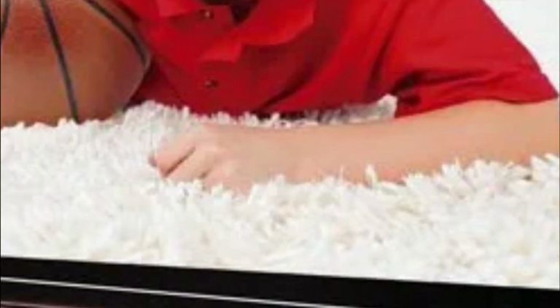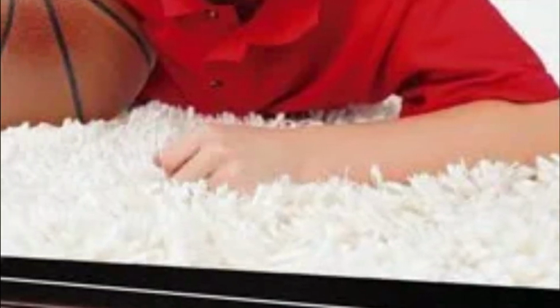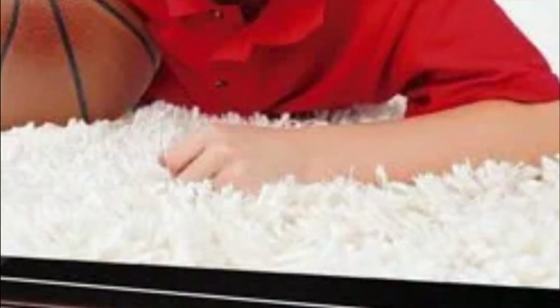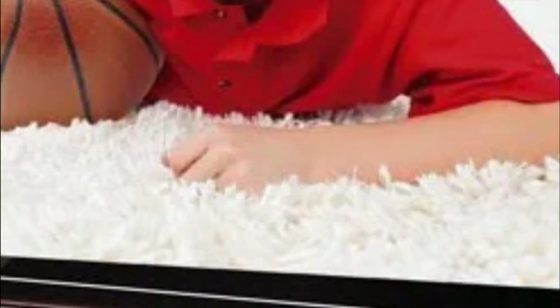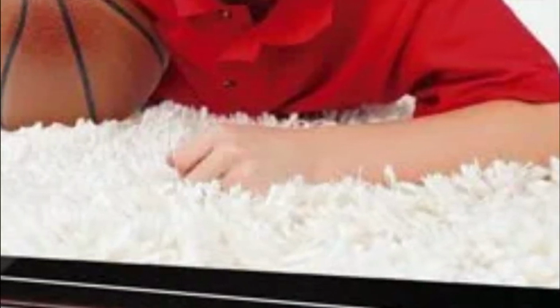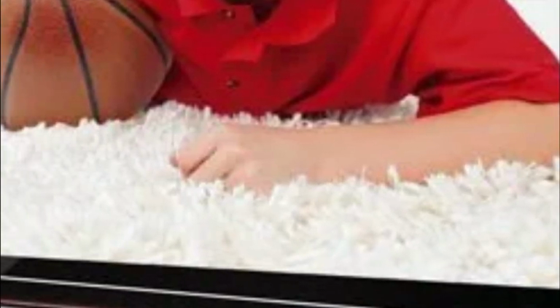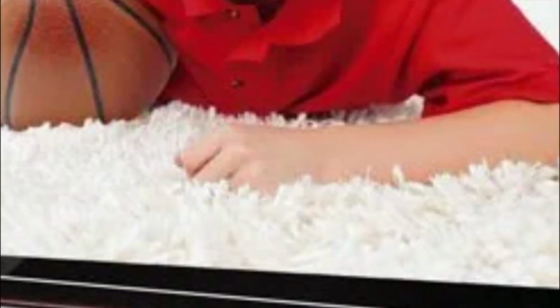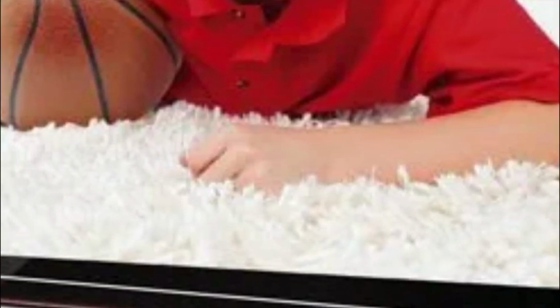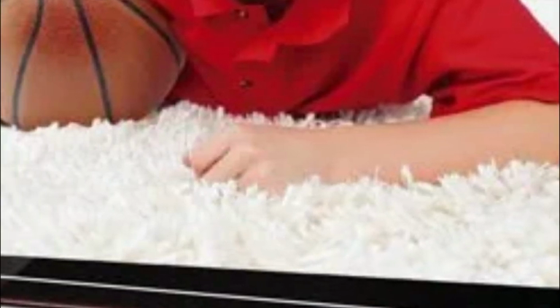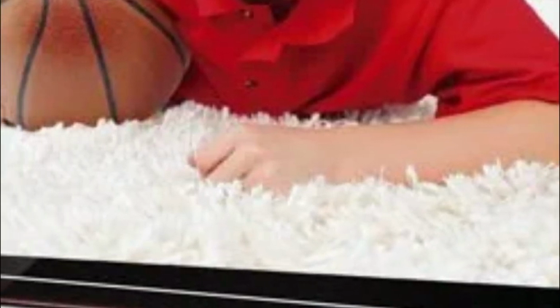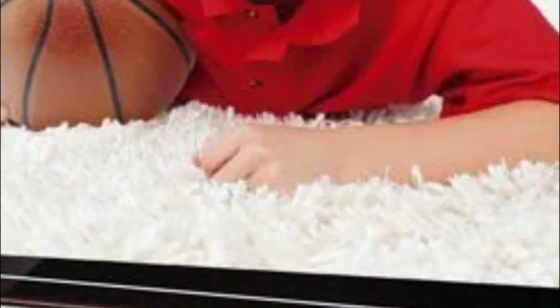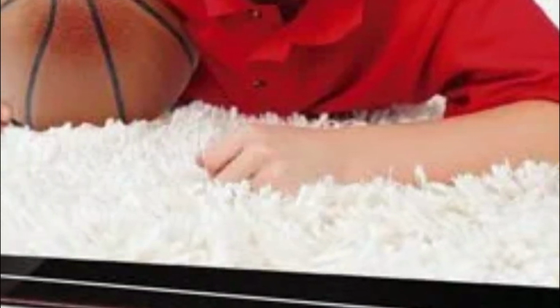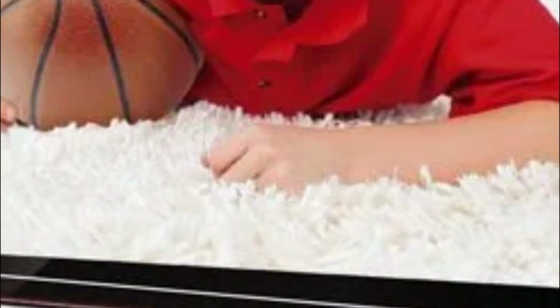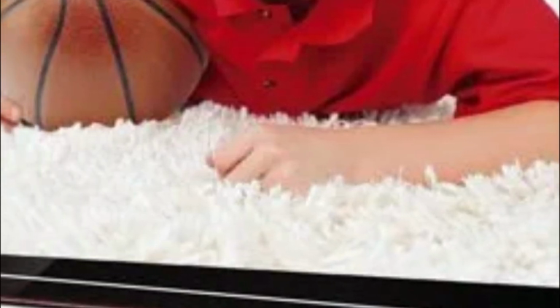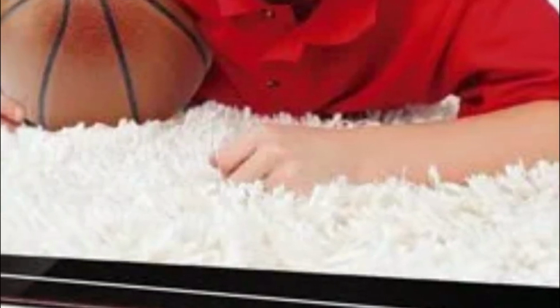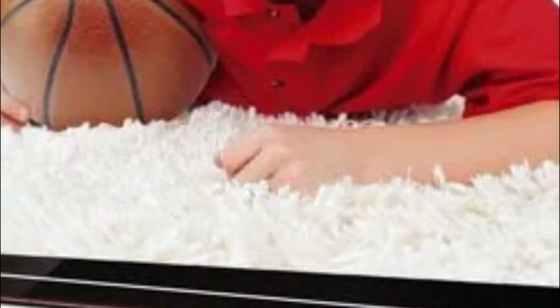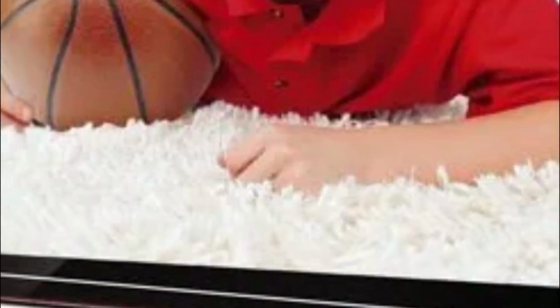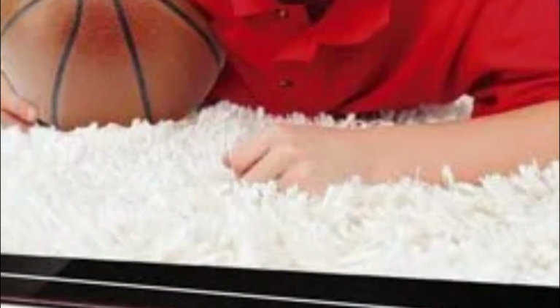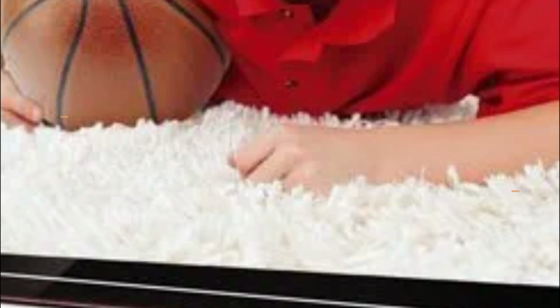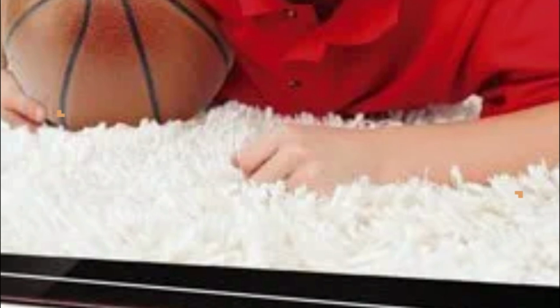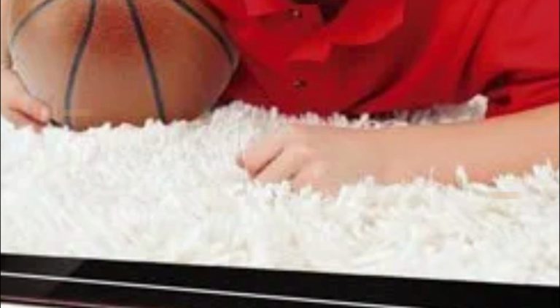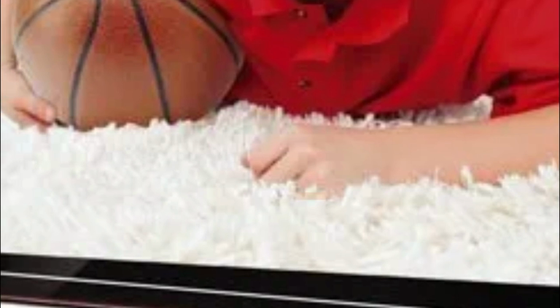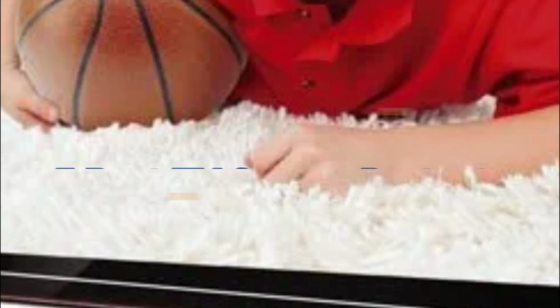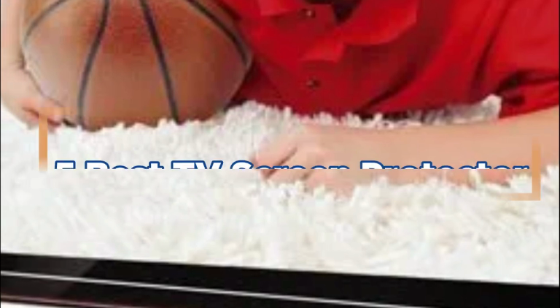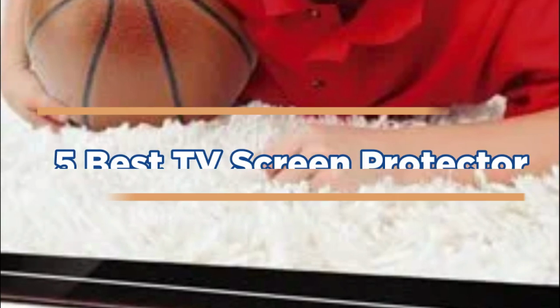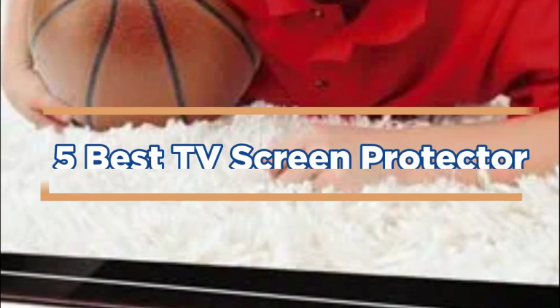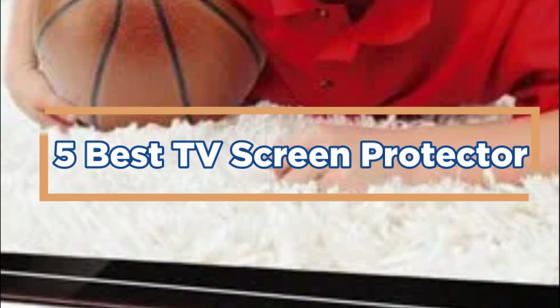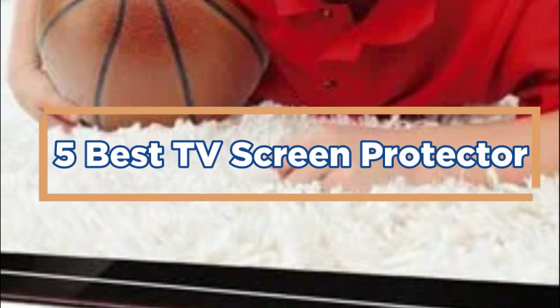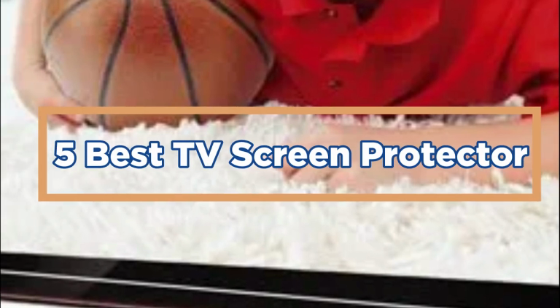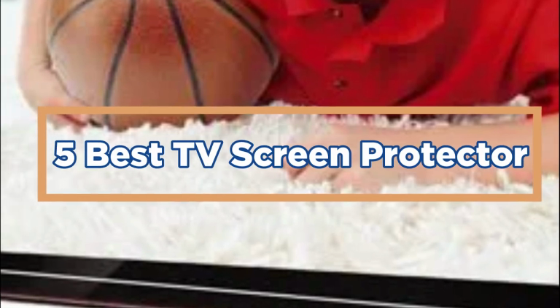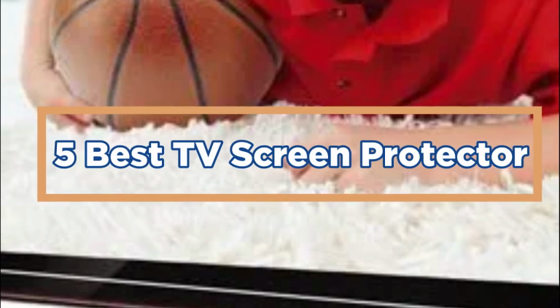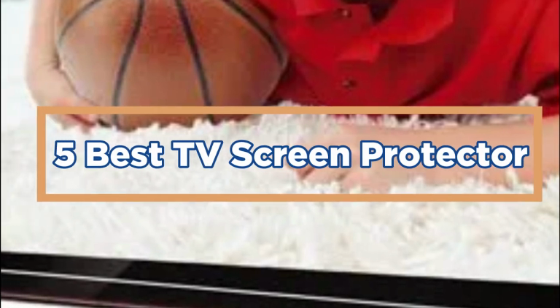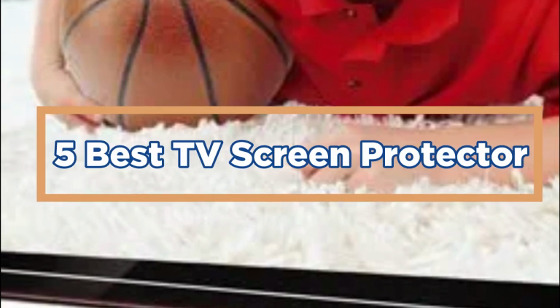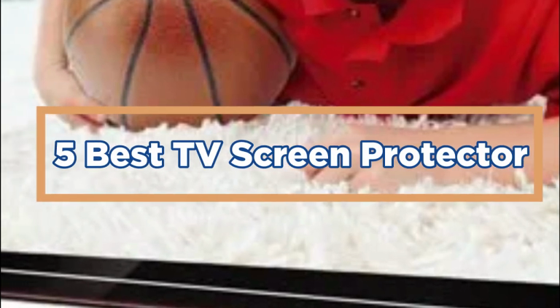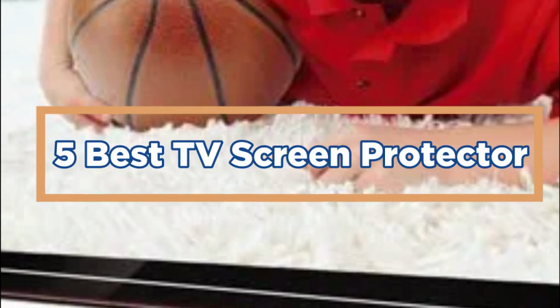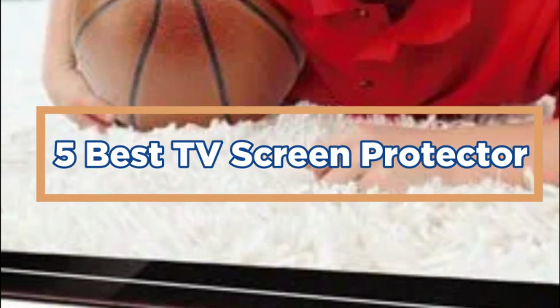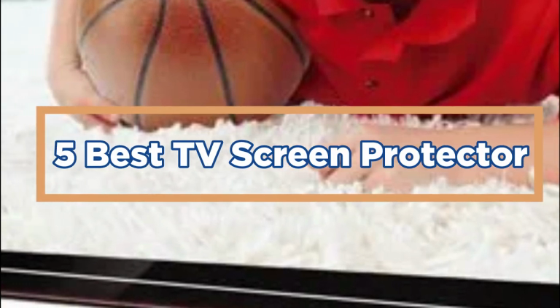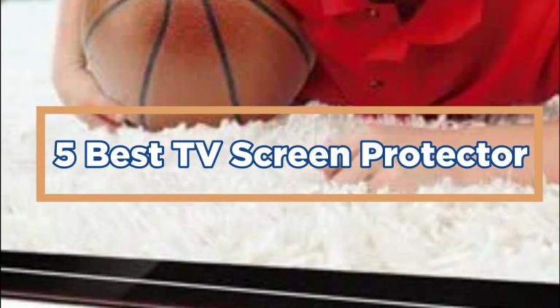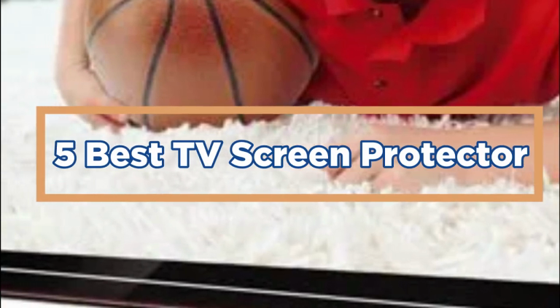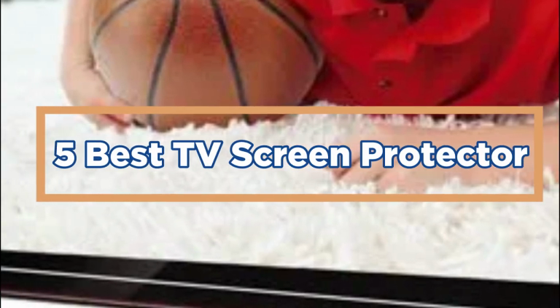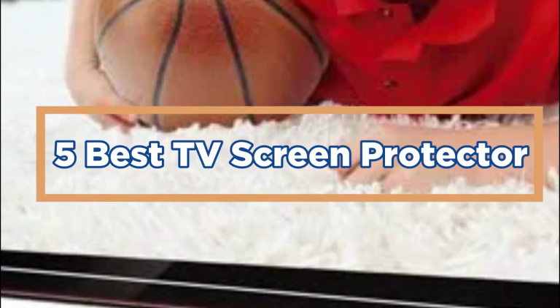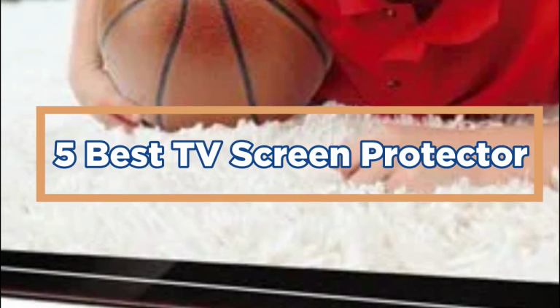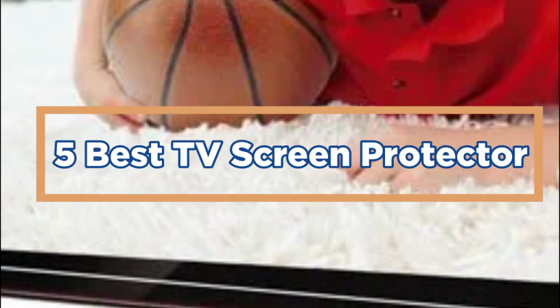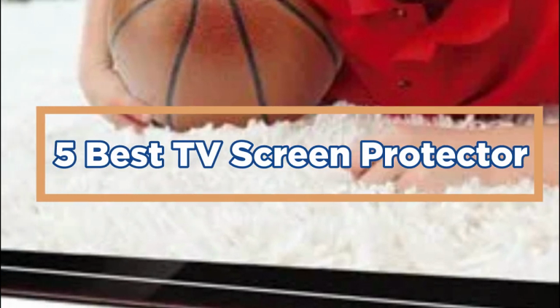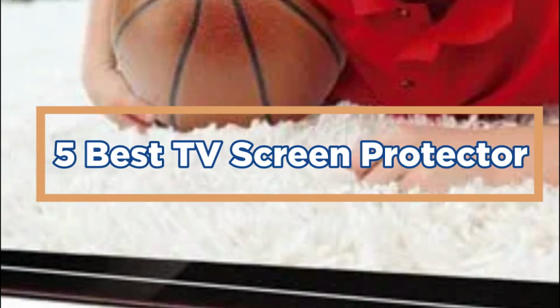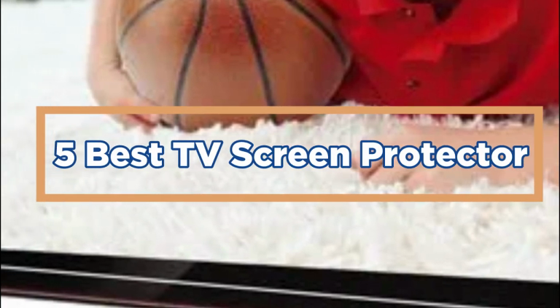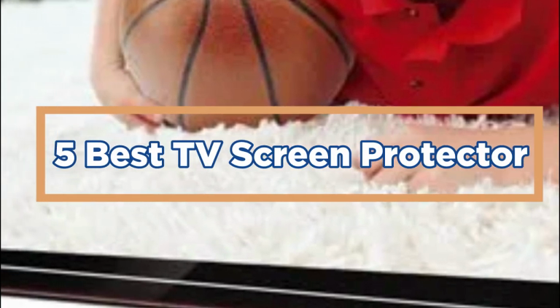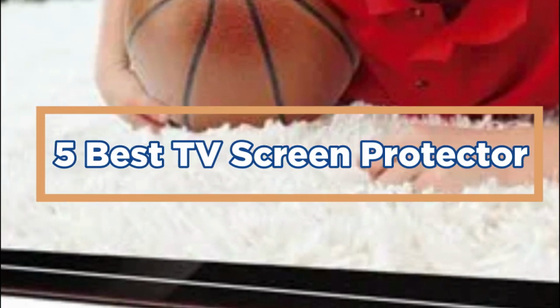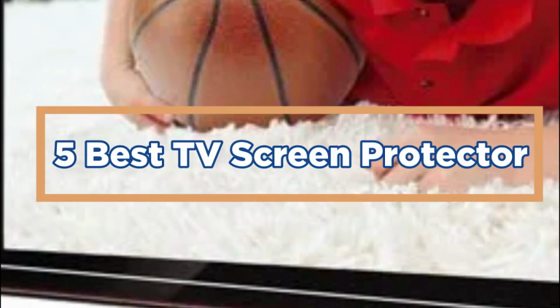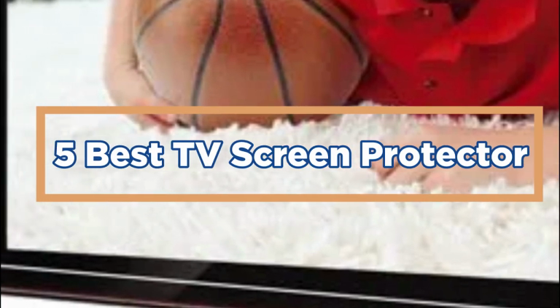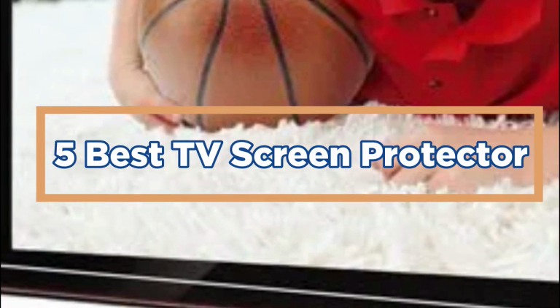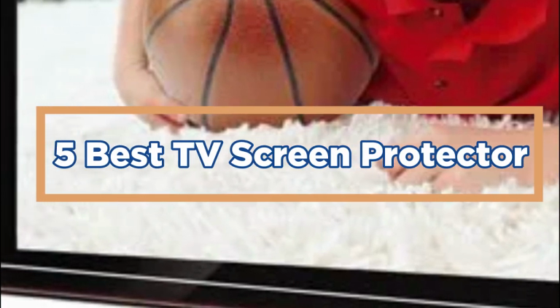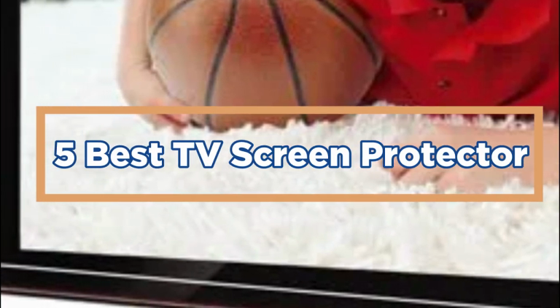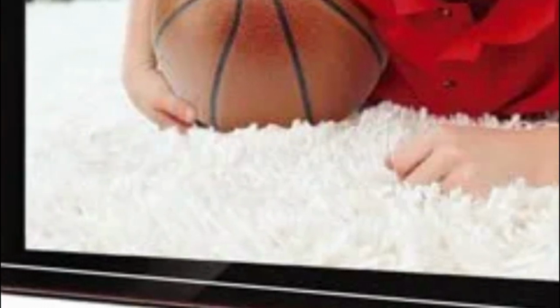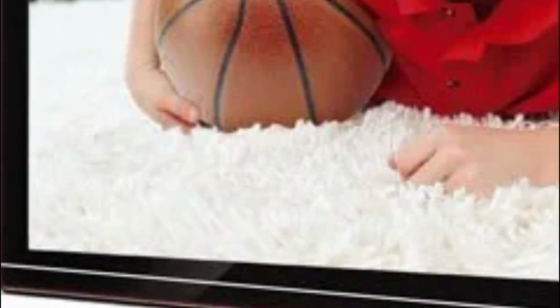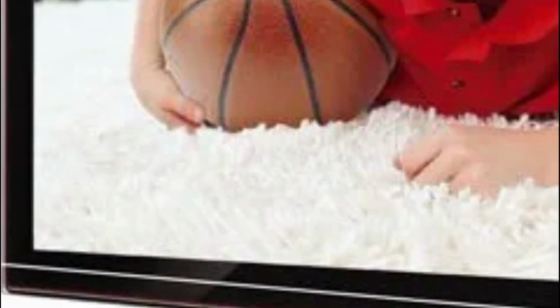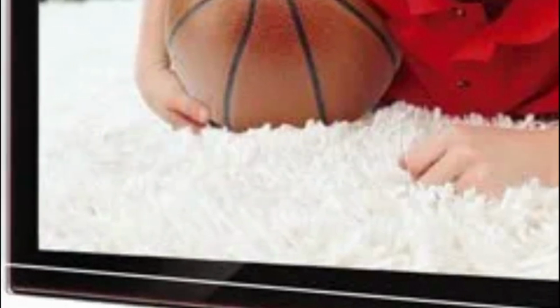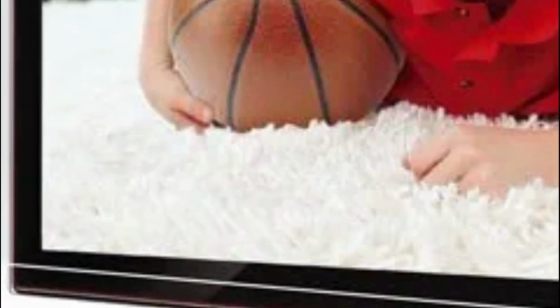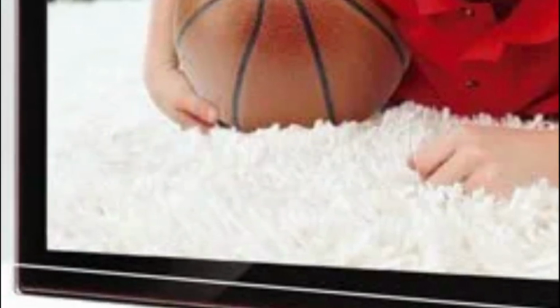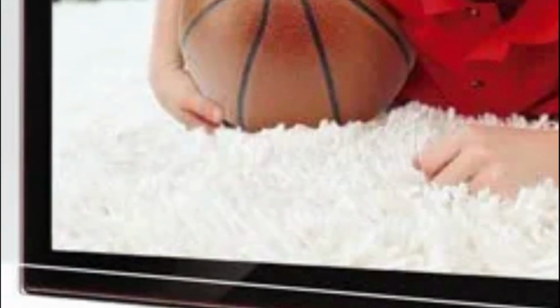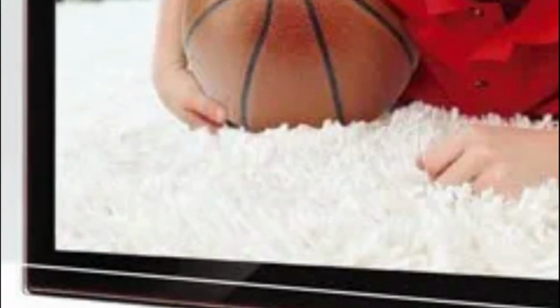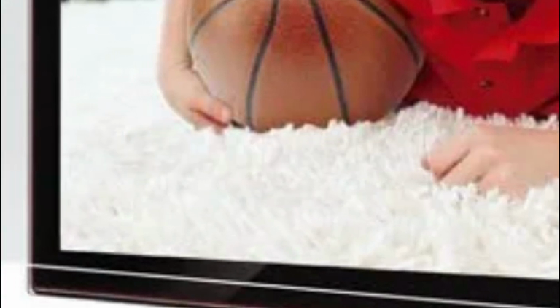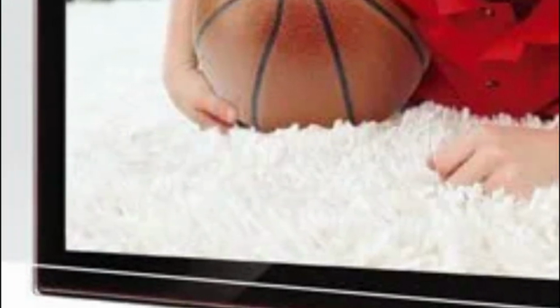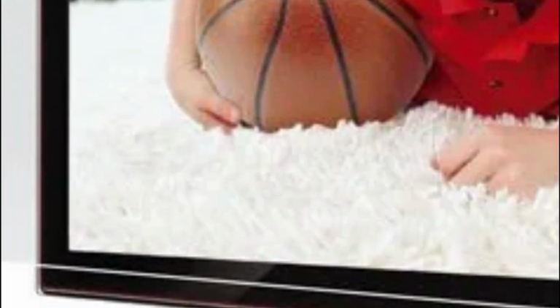In today's video, we will show you the top 5 best TV screen protectors. So, let's get started.